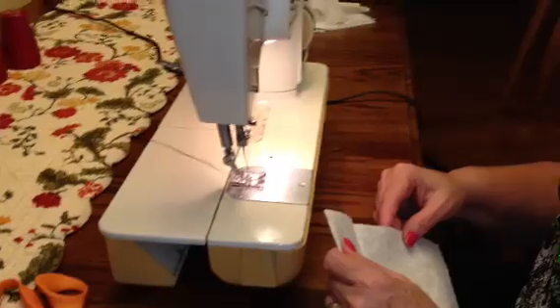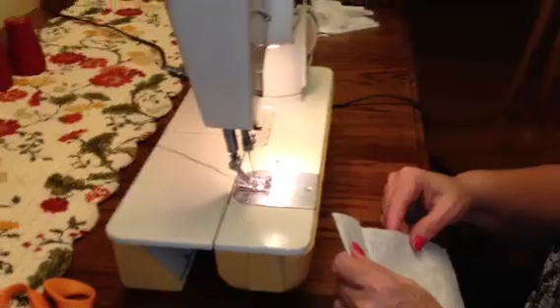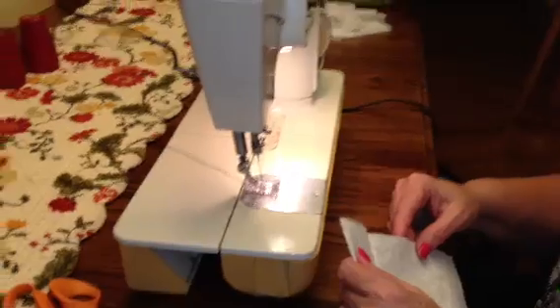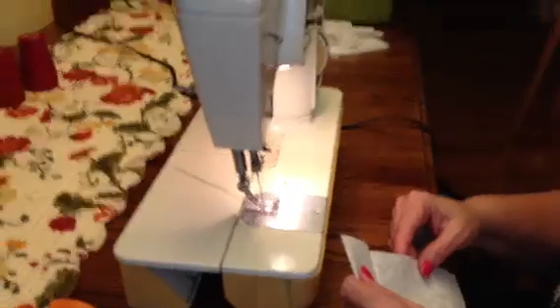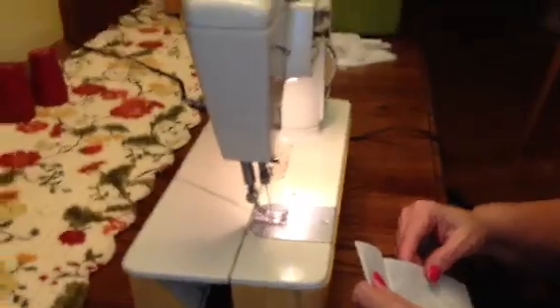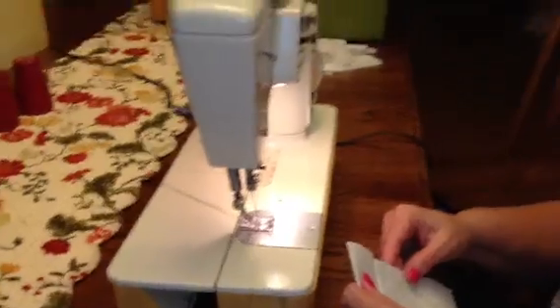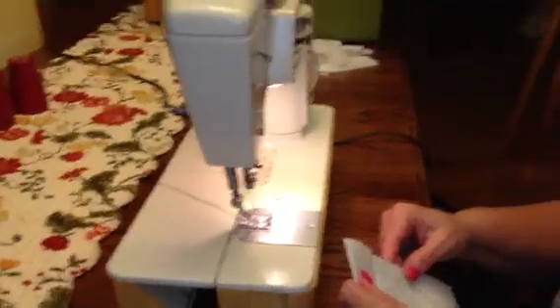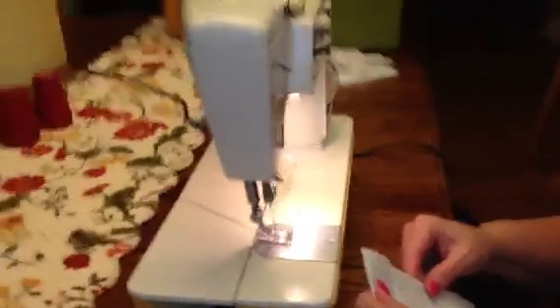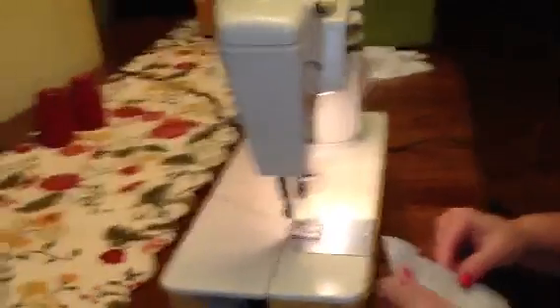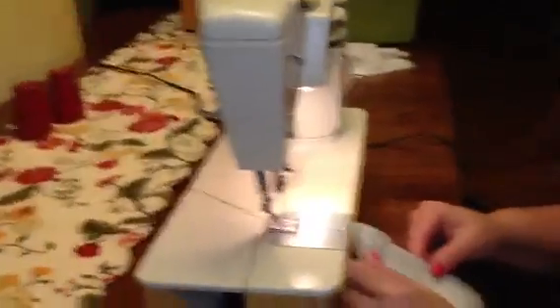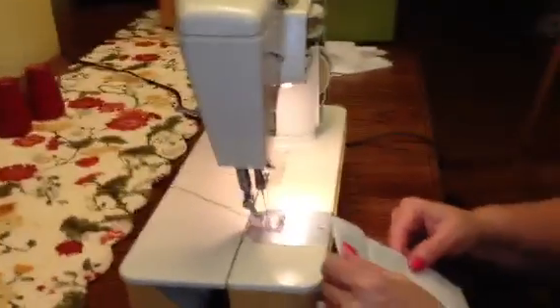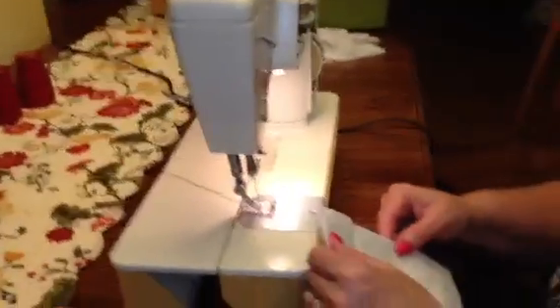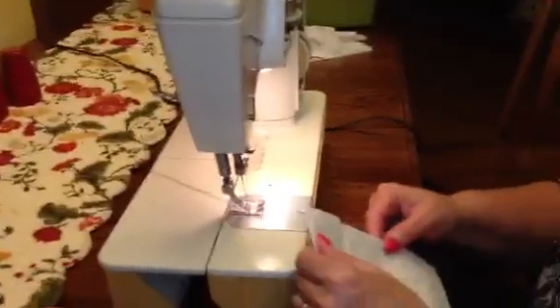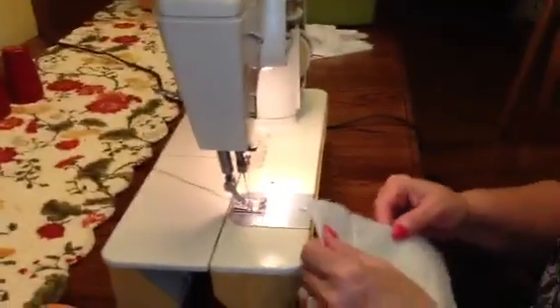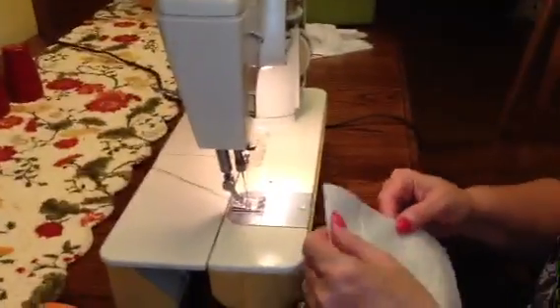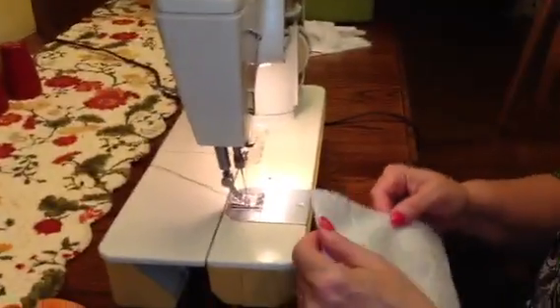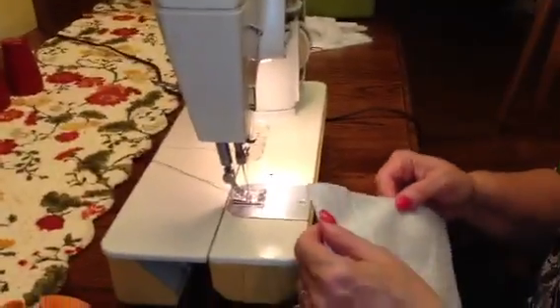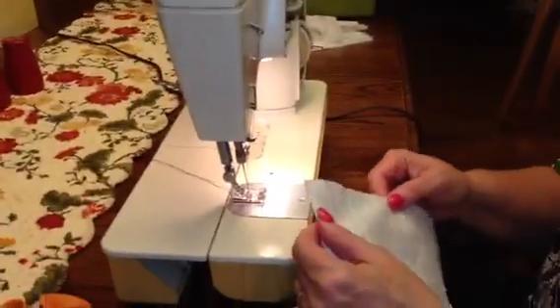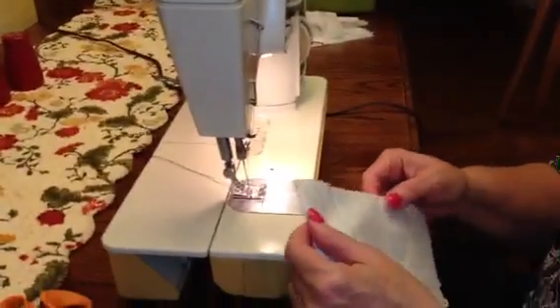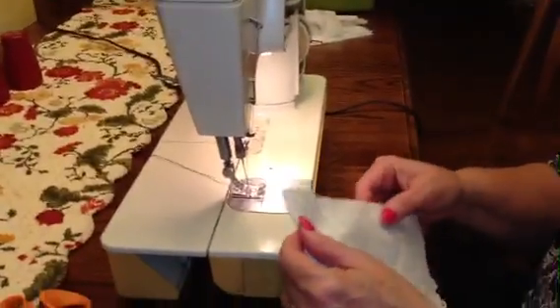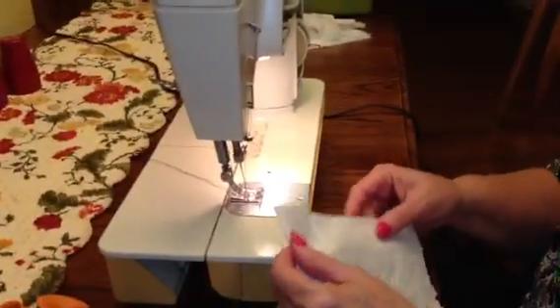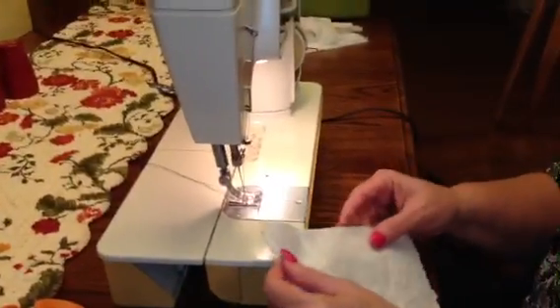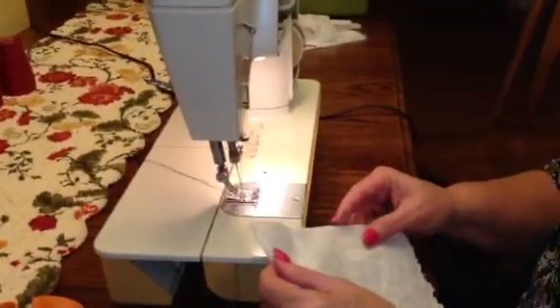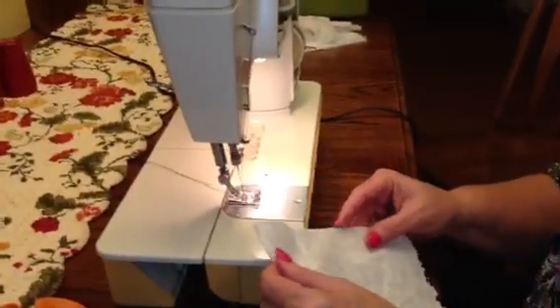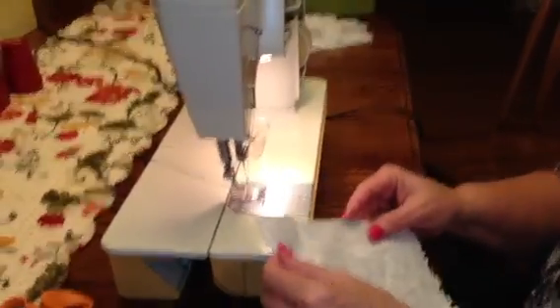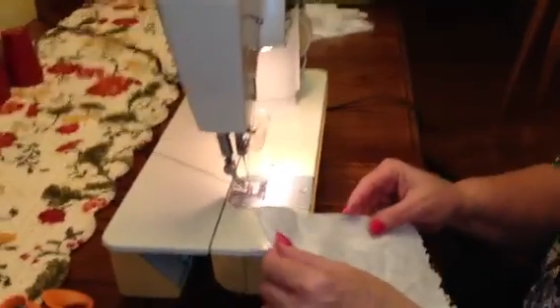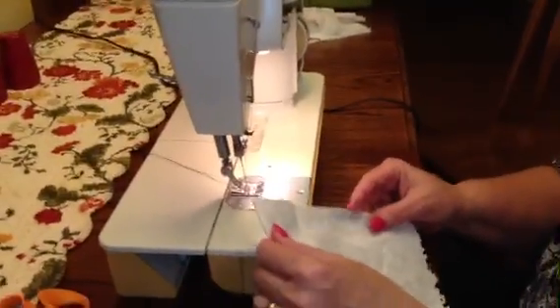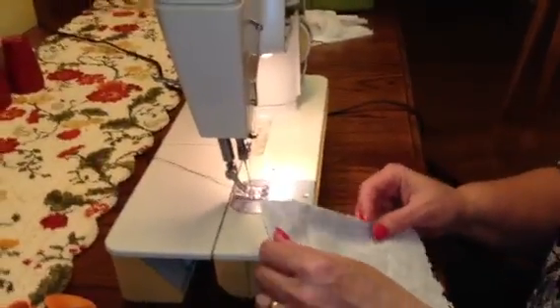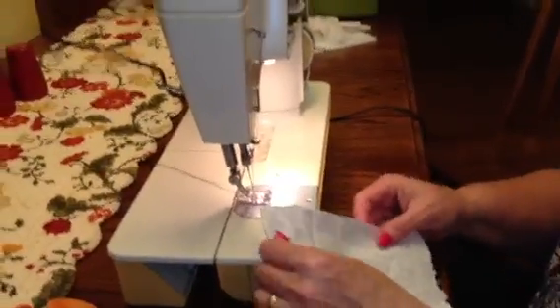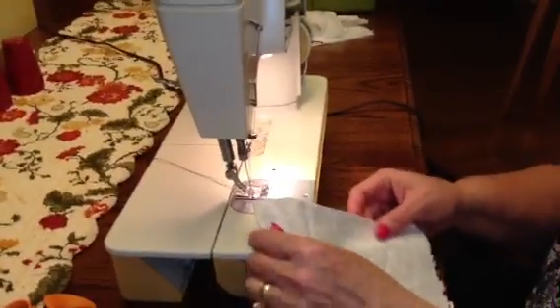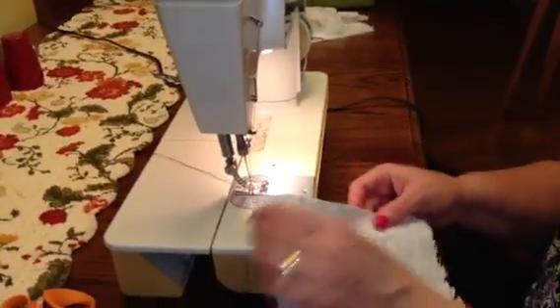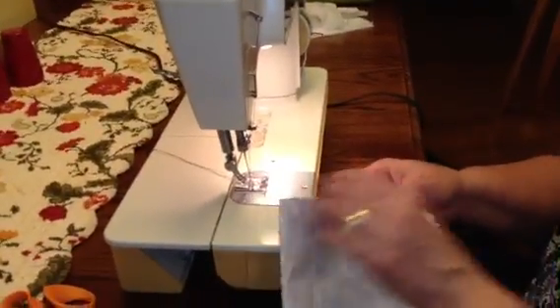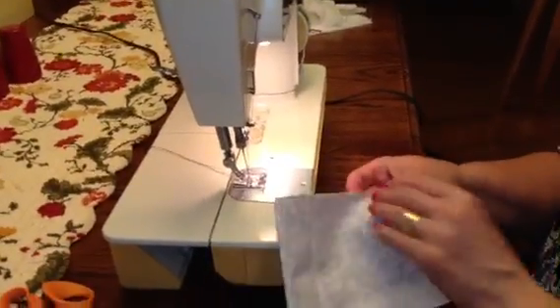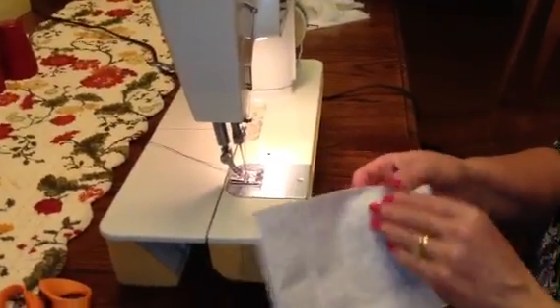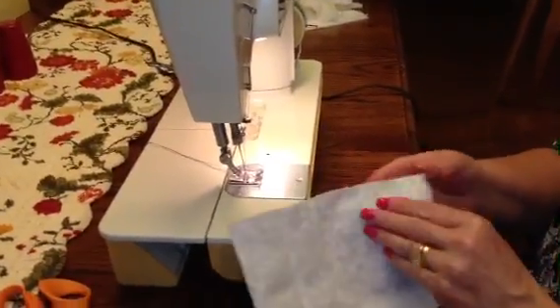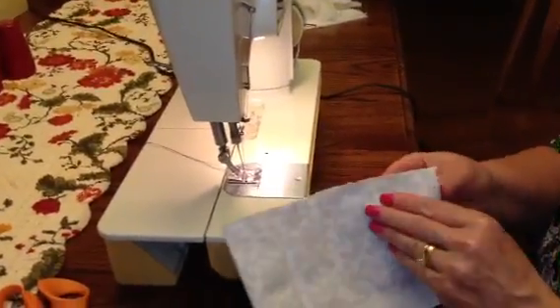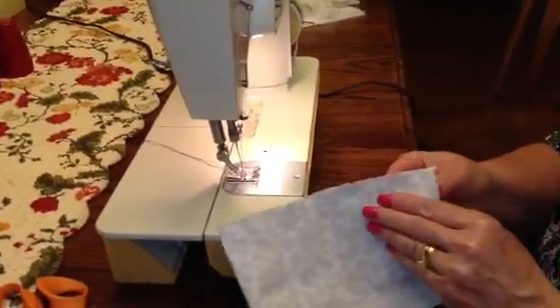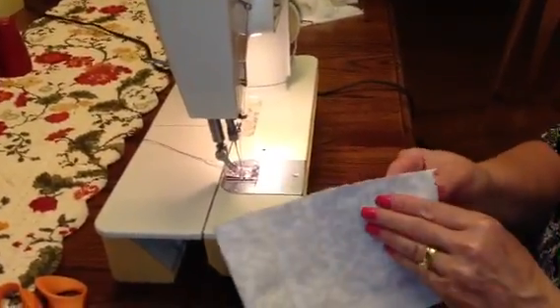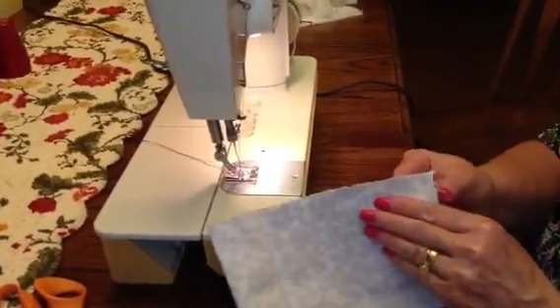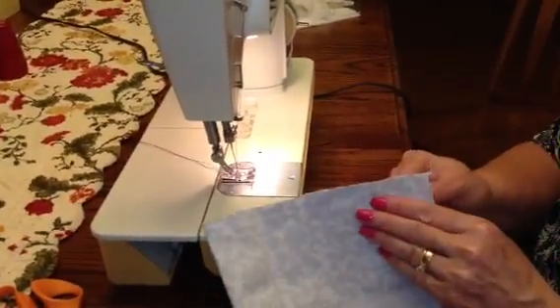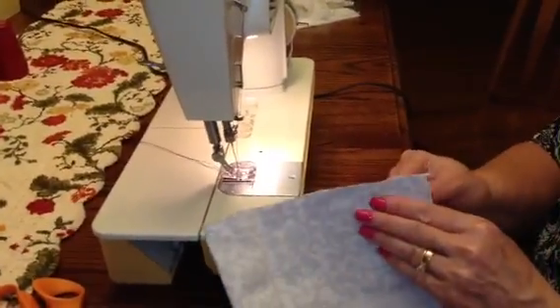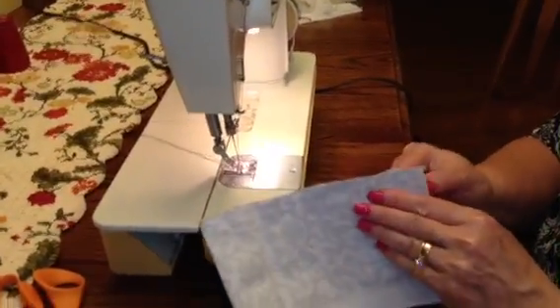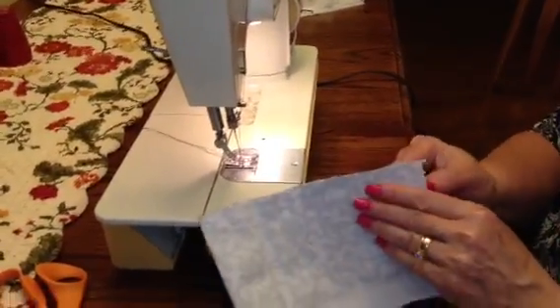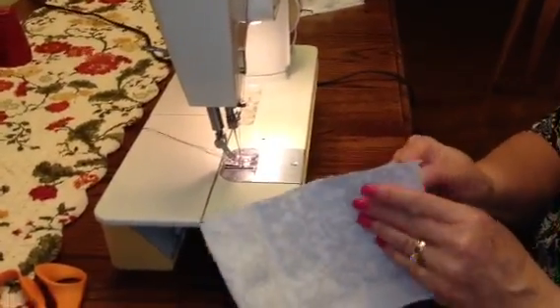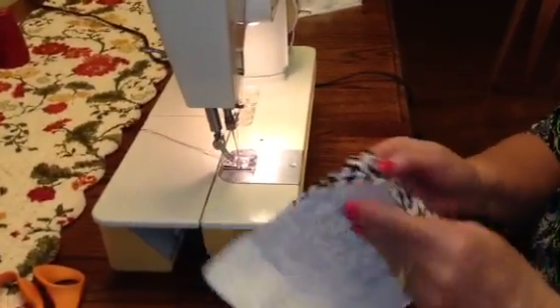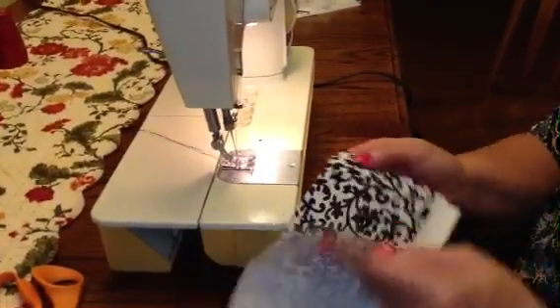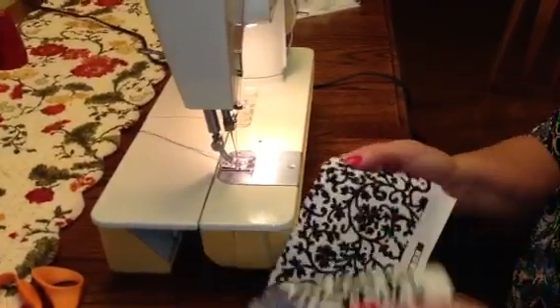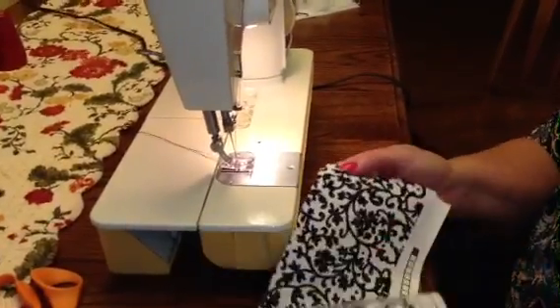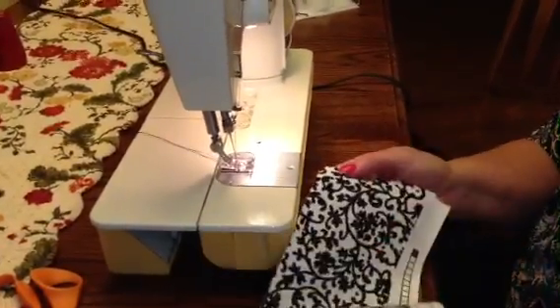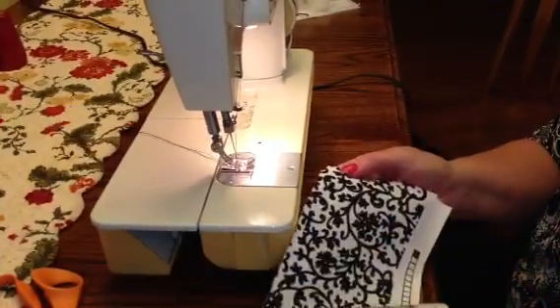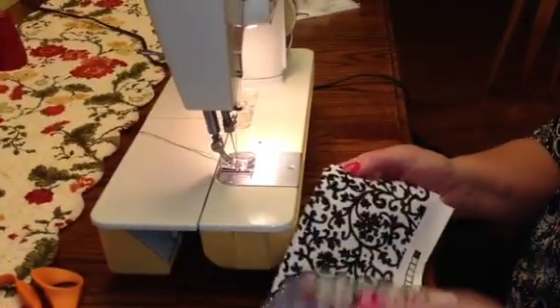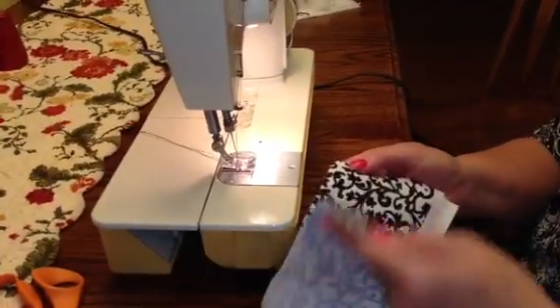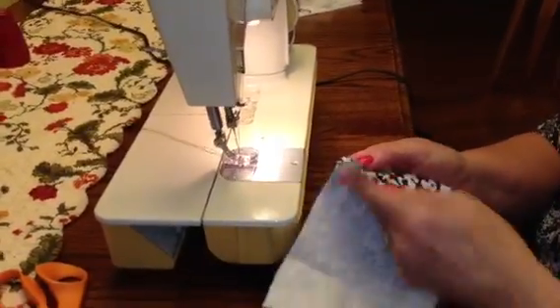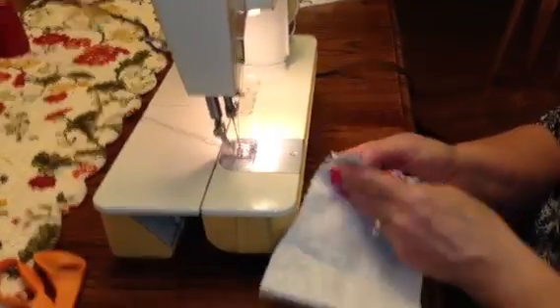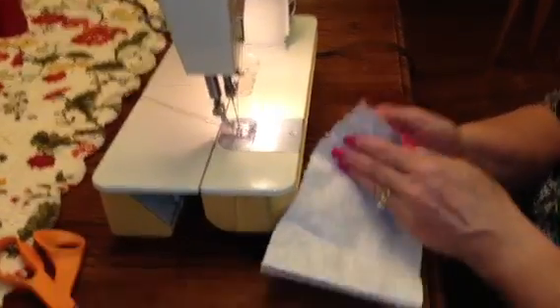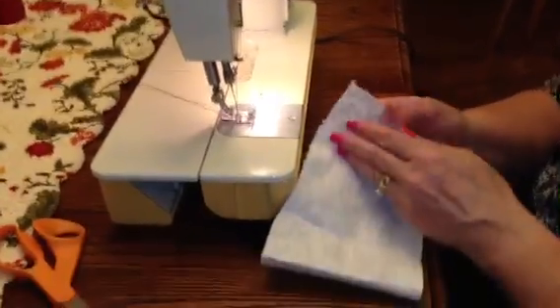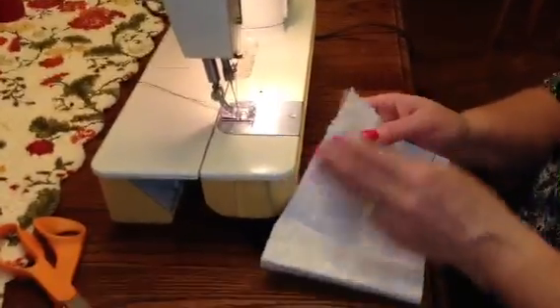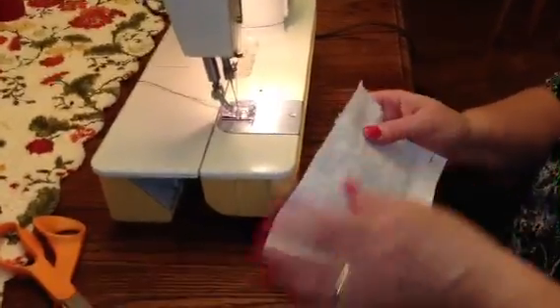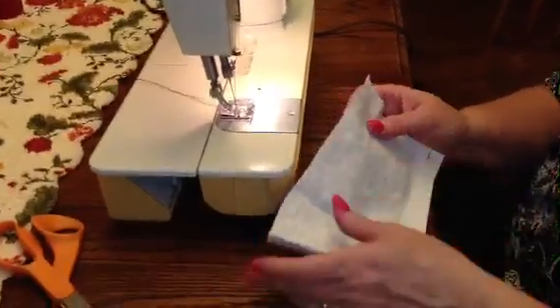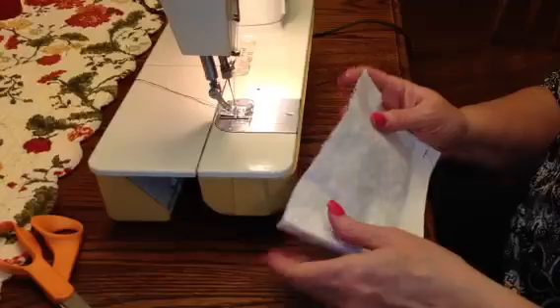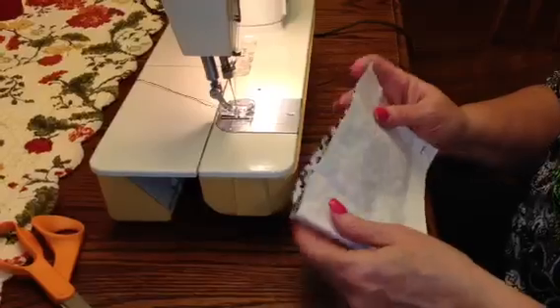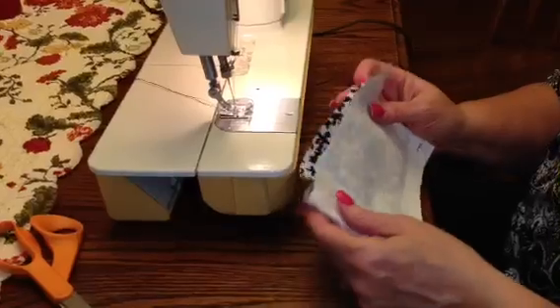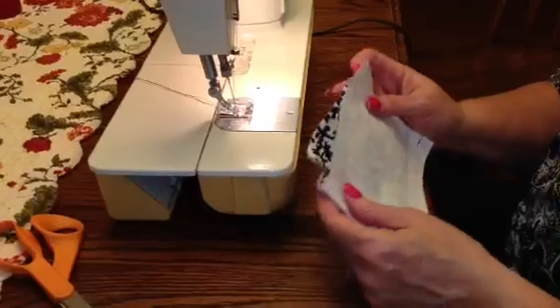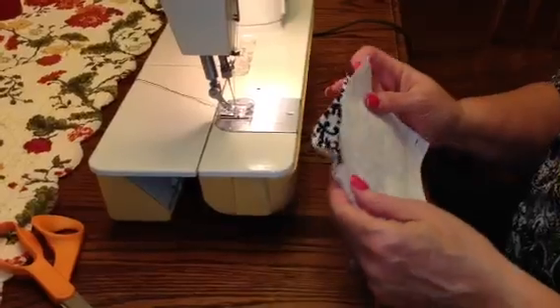Okay, Allie, now we're going to actually sew. You have to put your right sides of your fabric together.